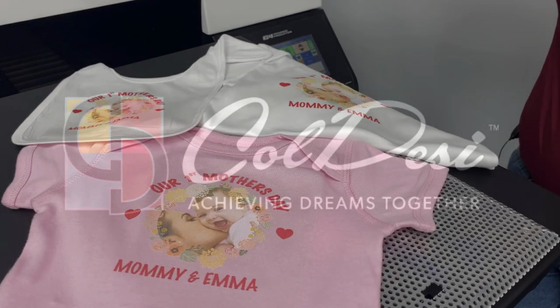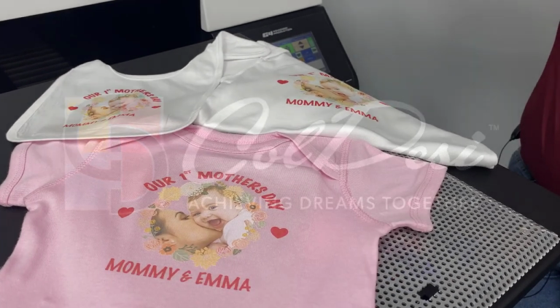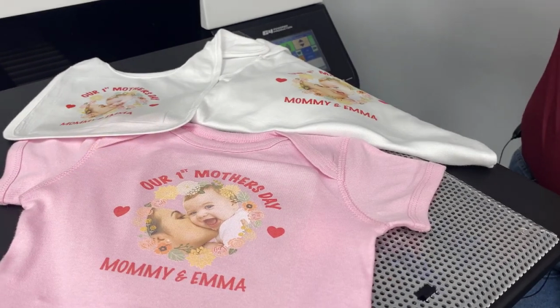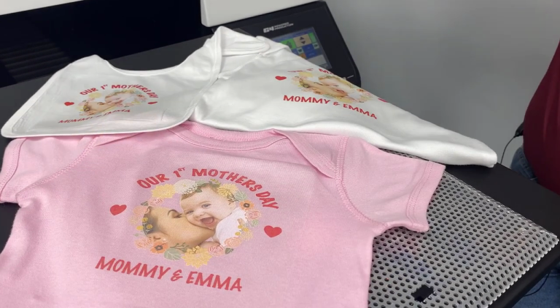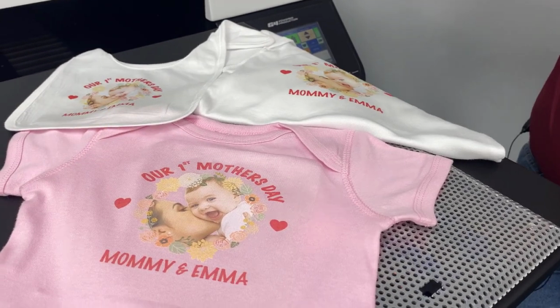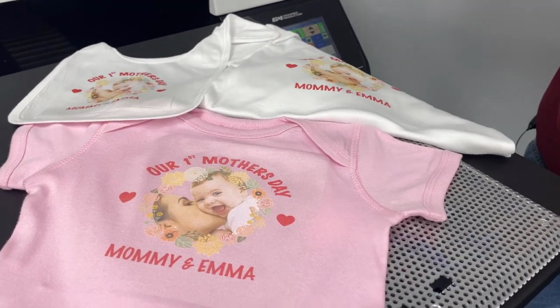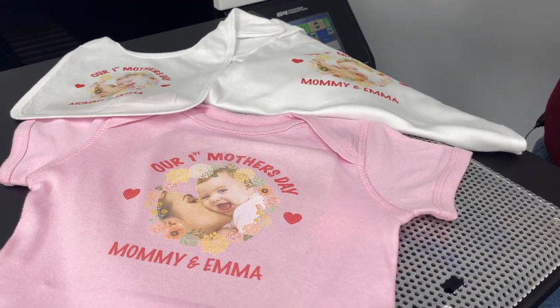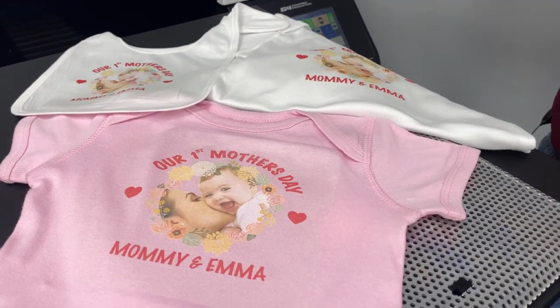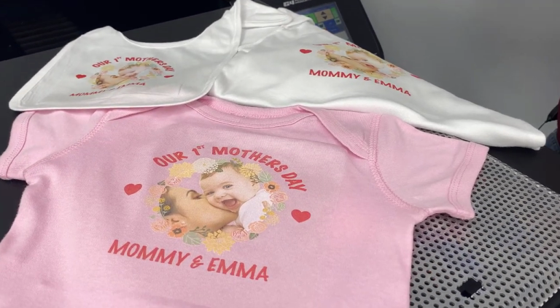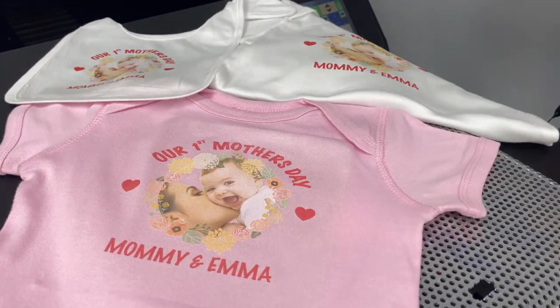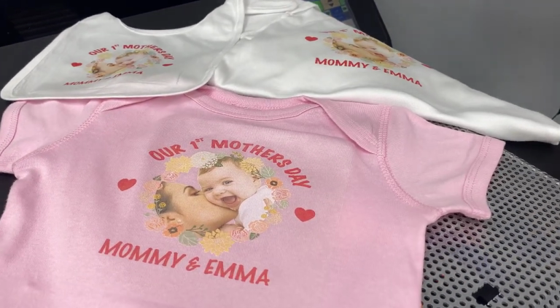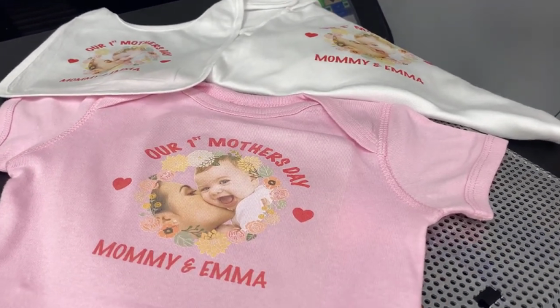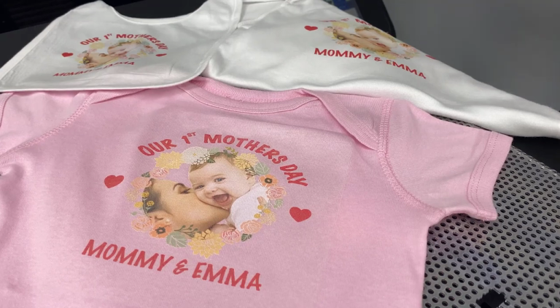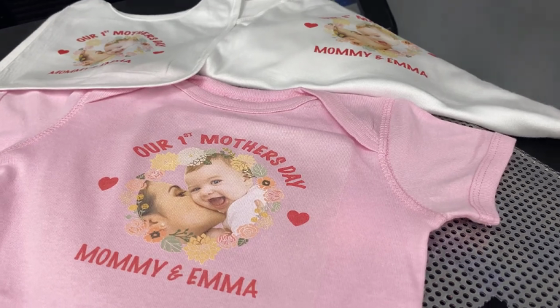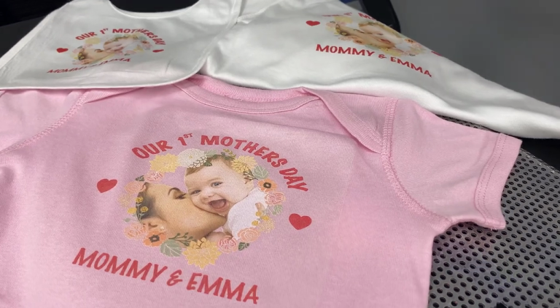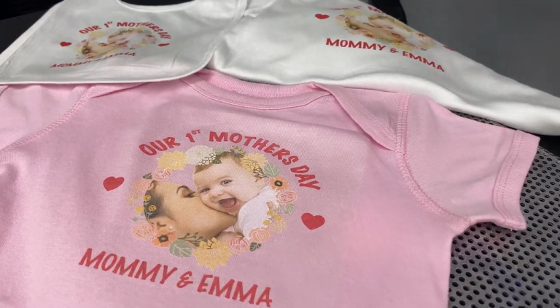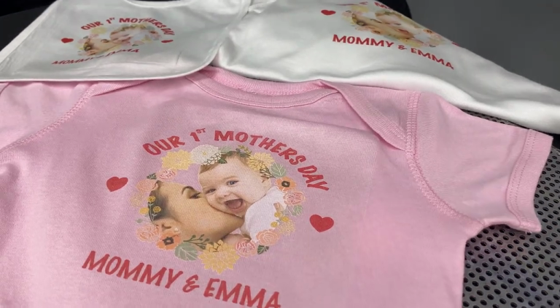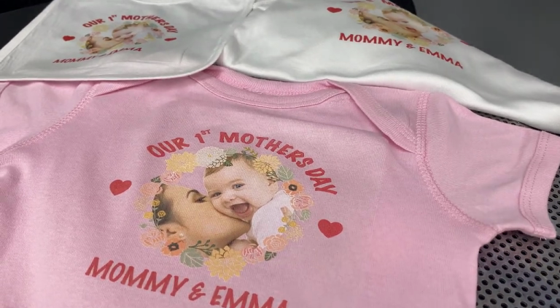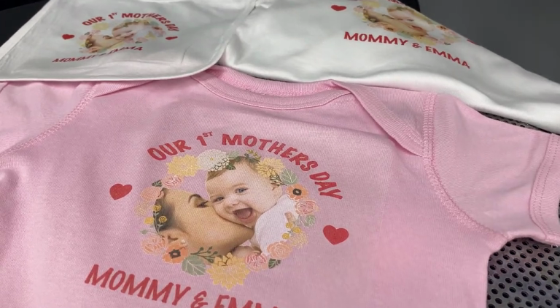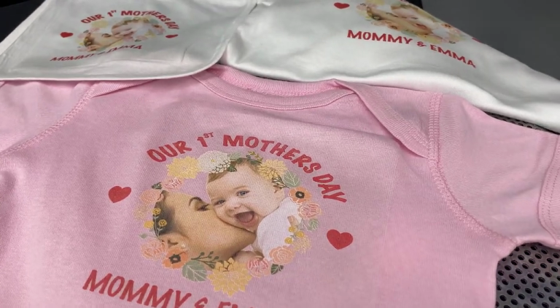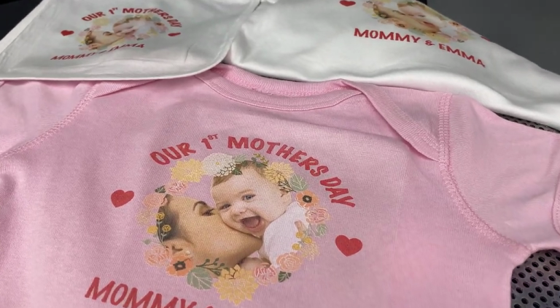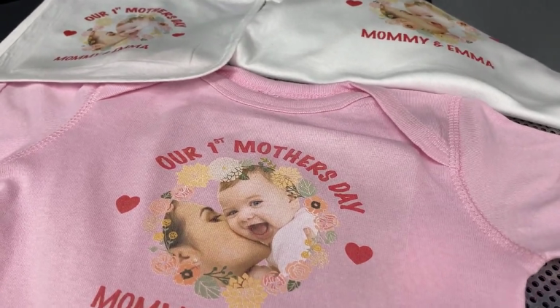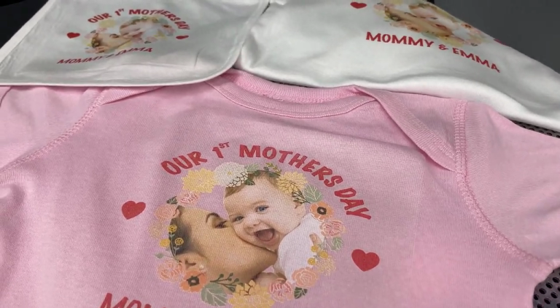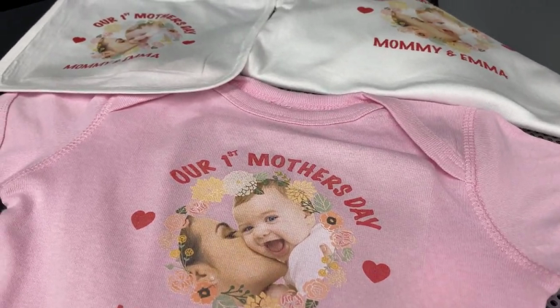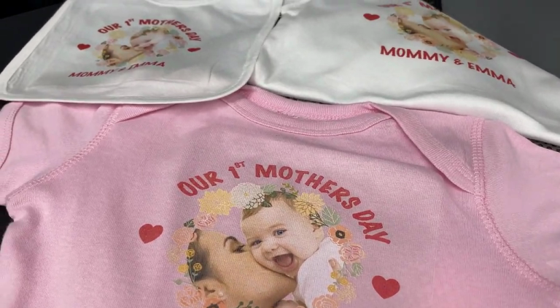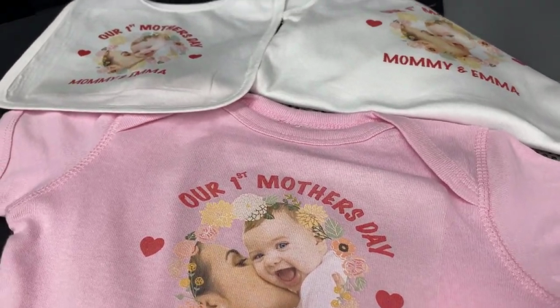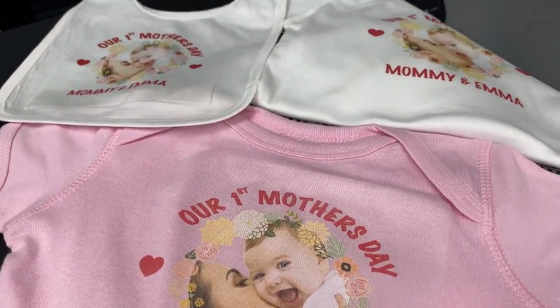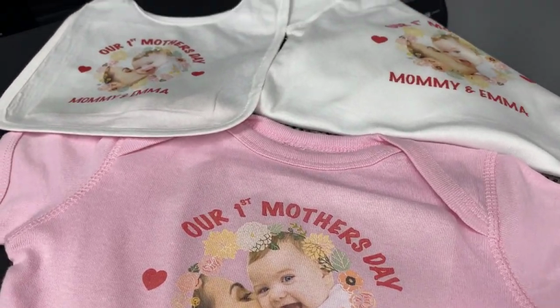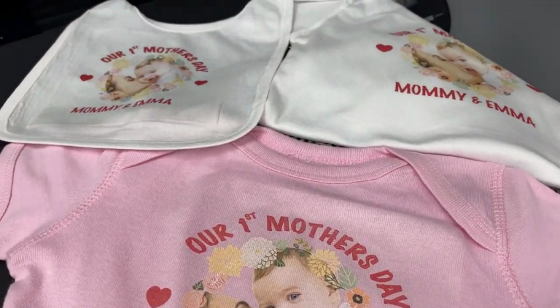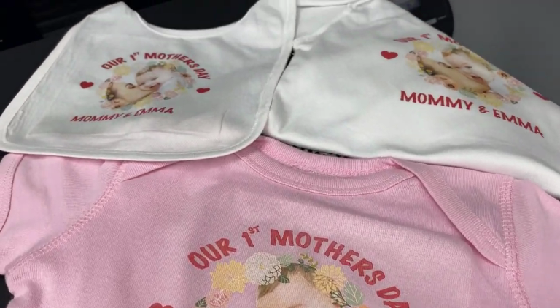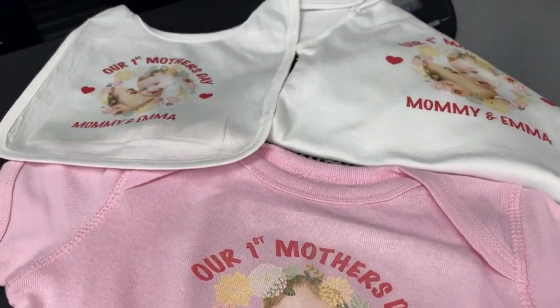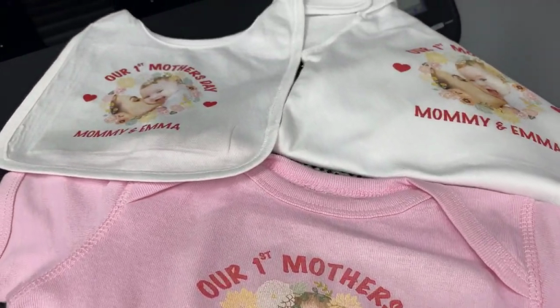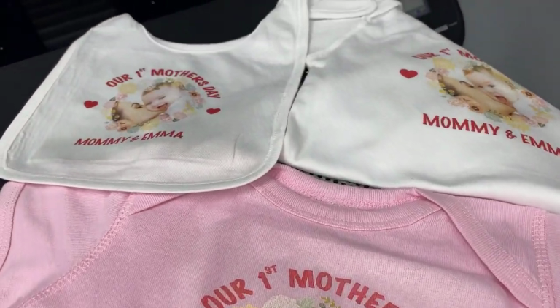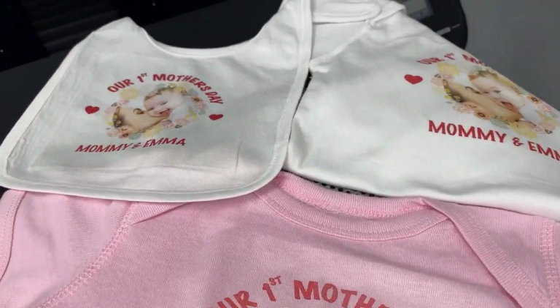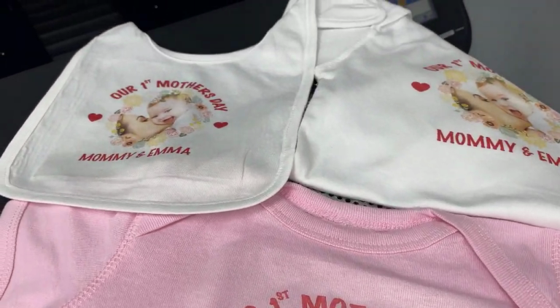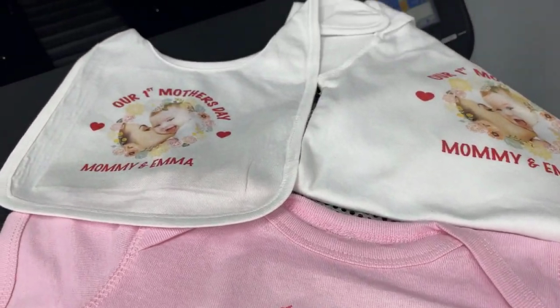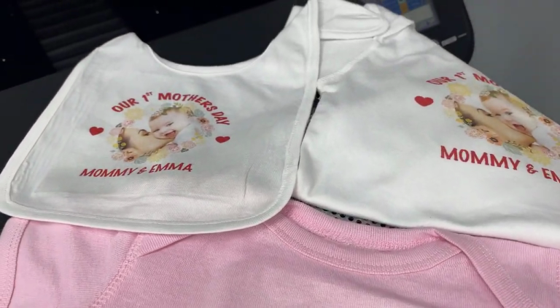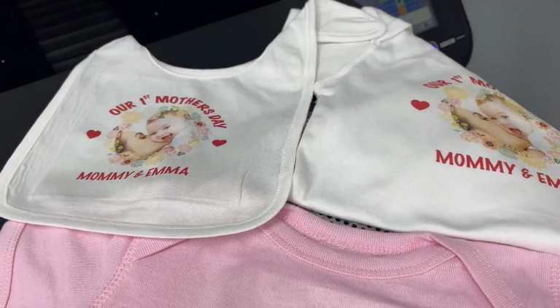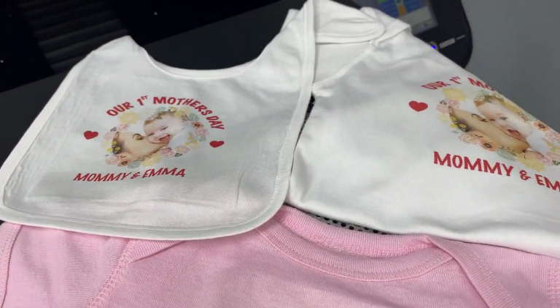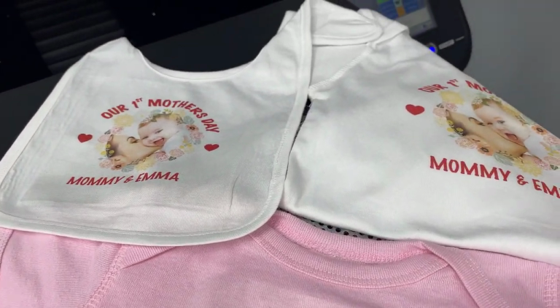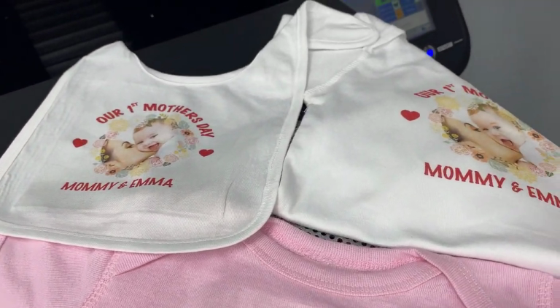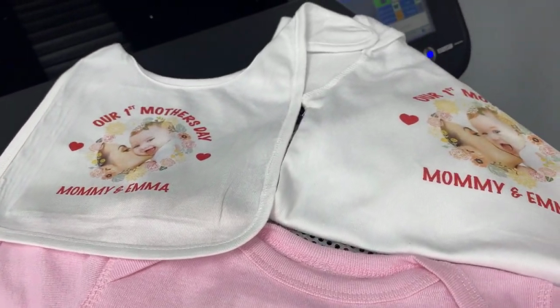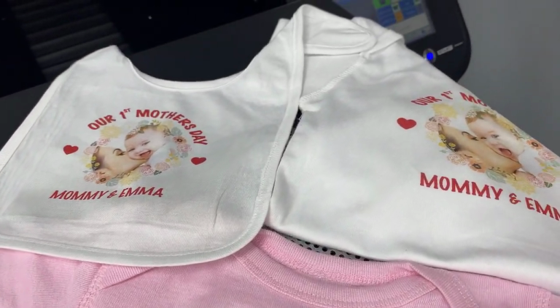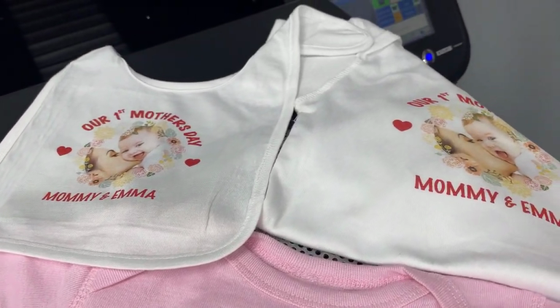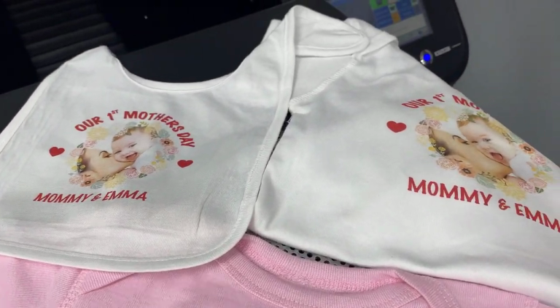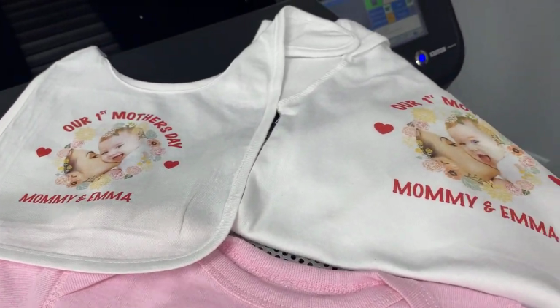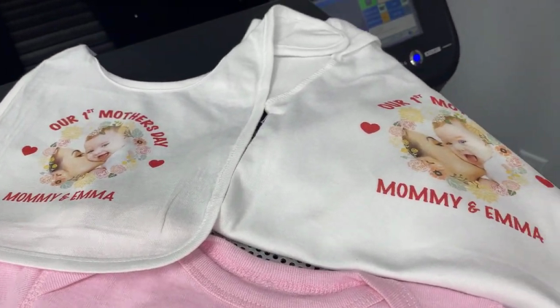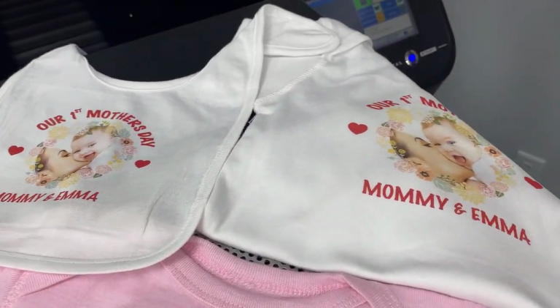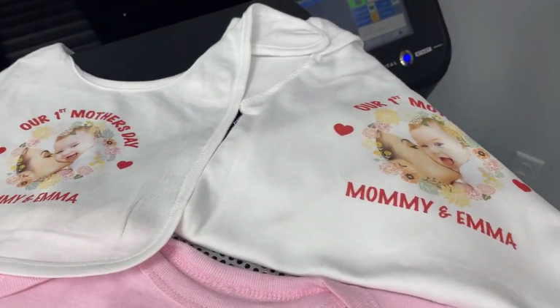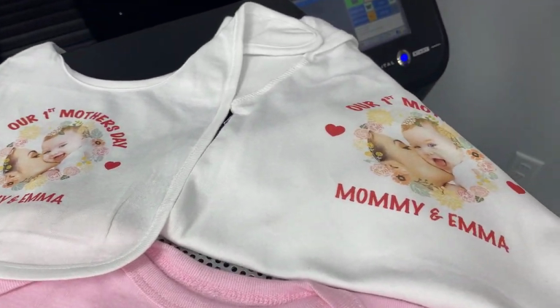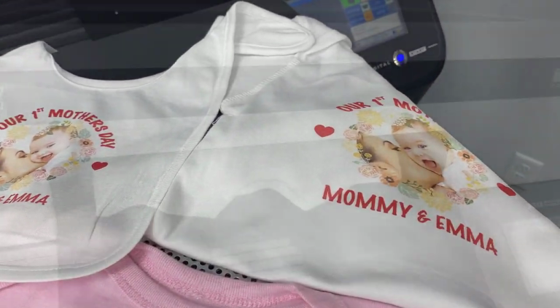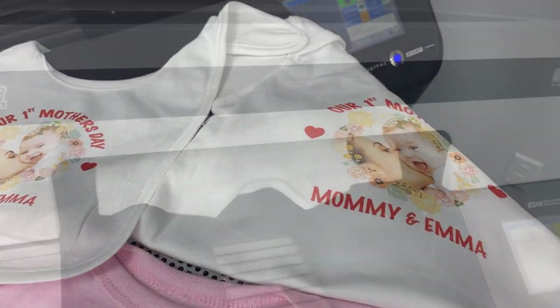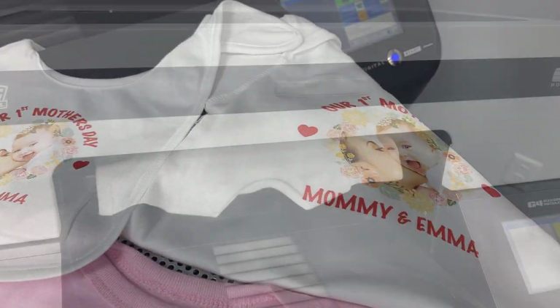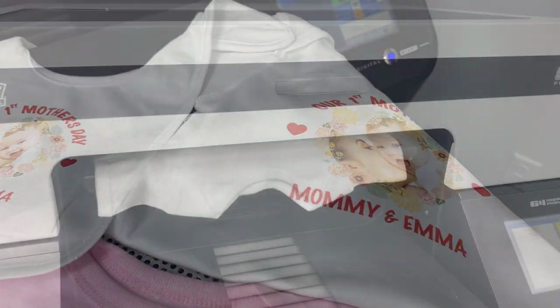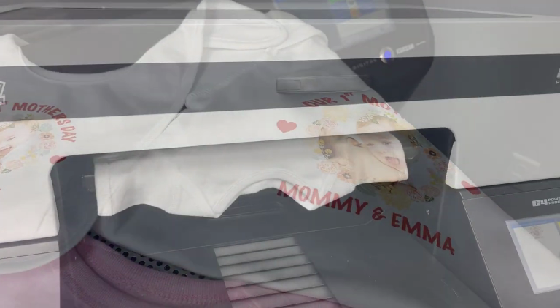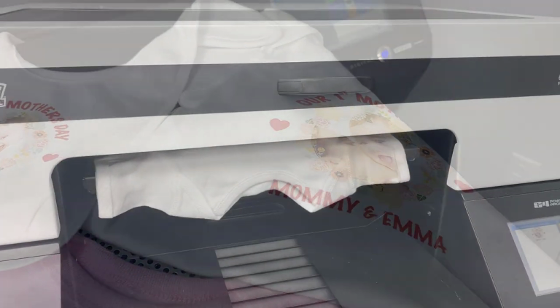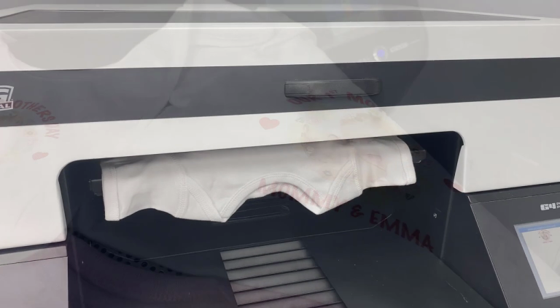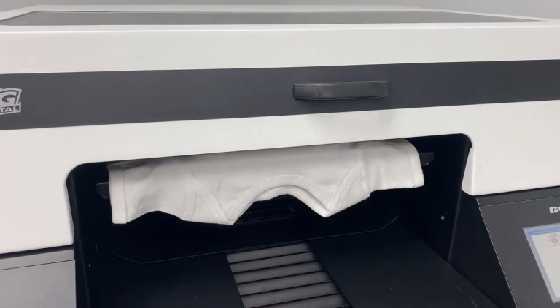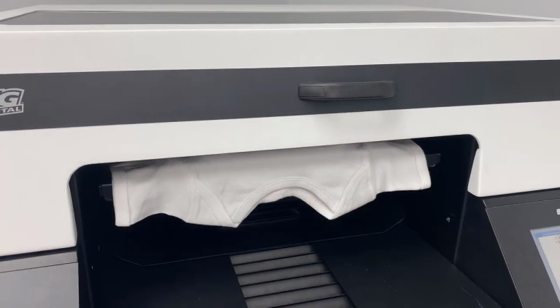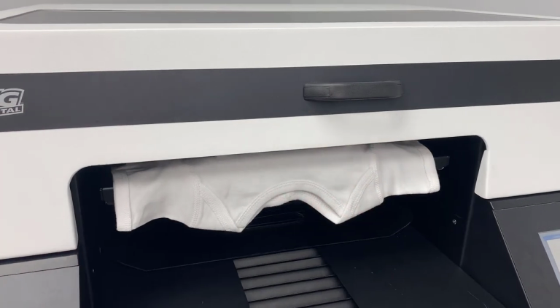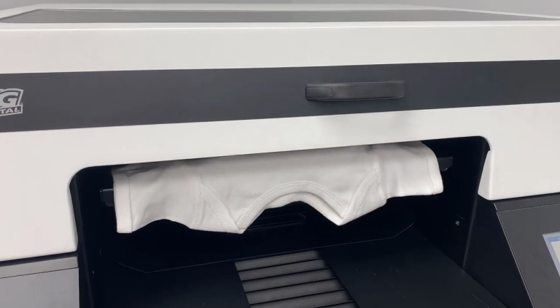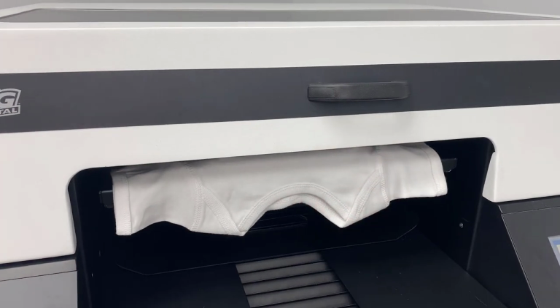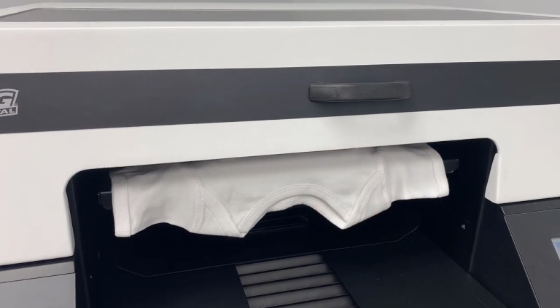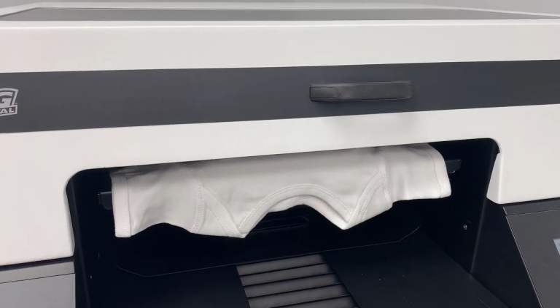Hey, Don Copeland here today with the G4 and we're going to show you some printing of some really cool items. These are baby onesies and some baby bibs.